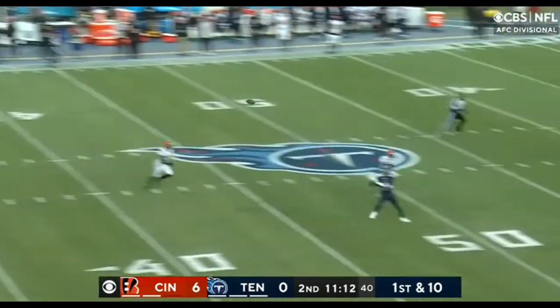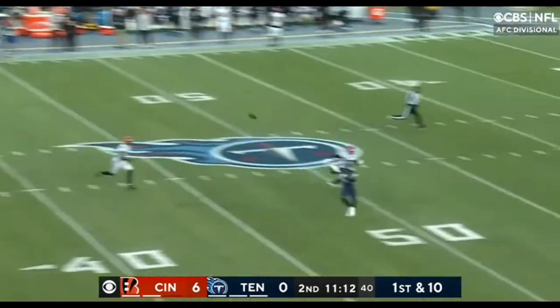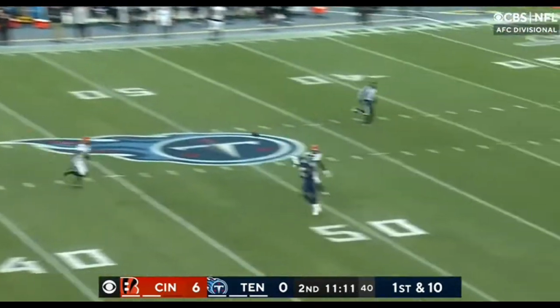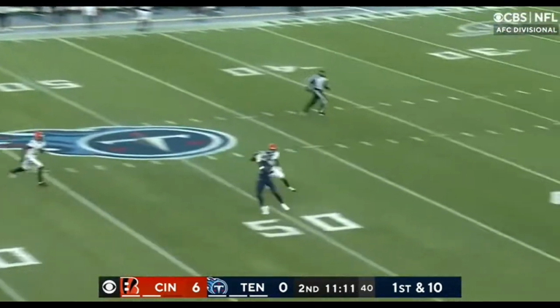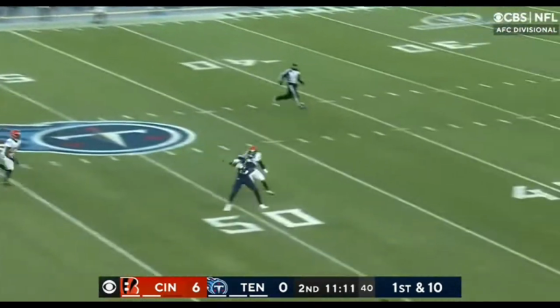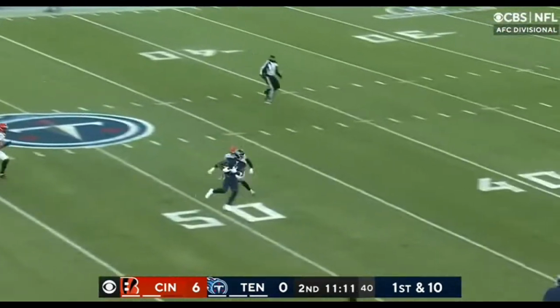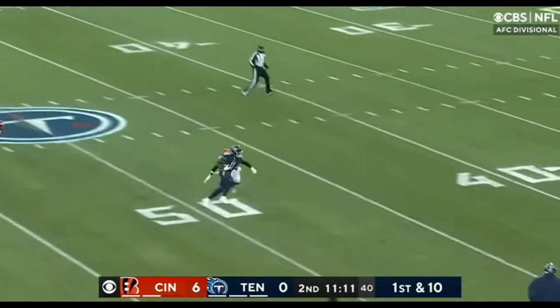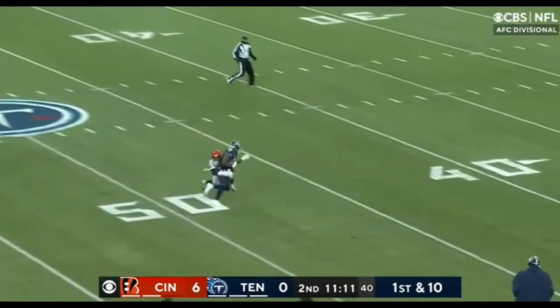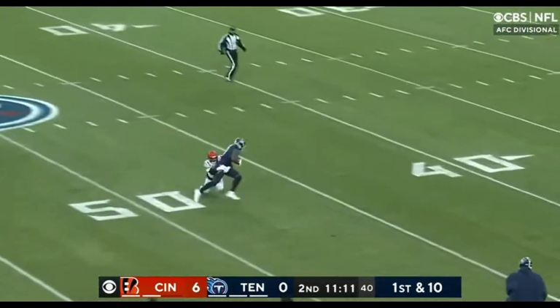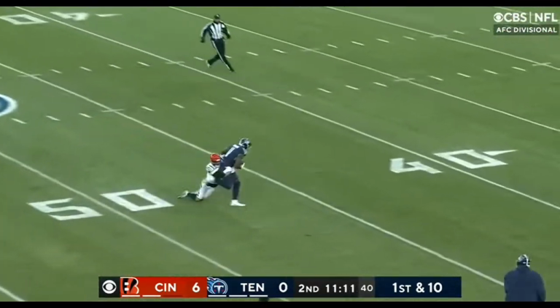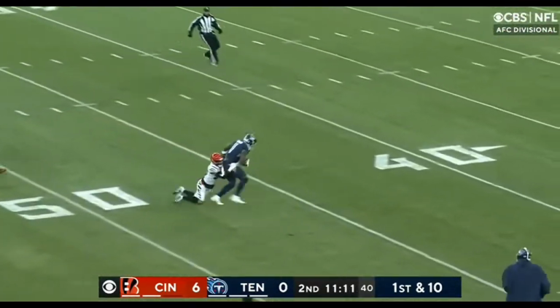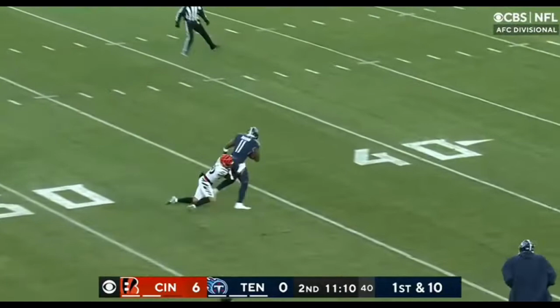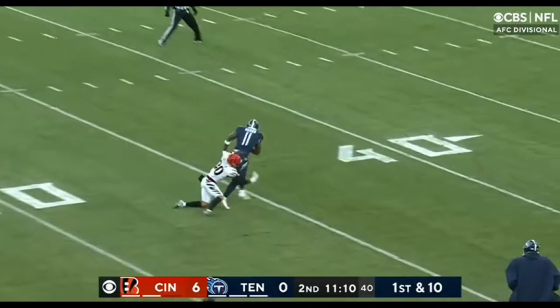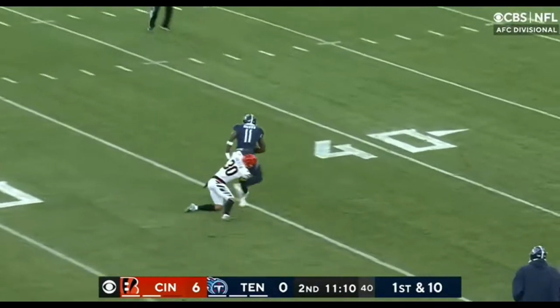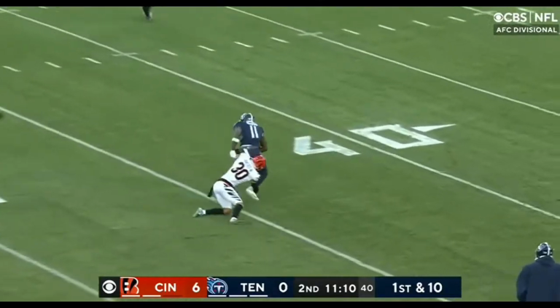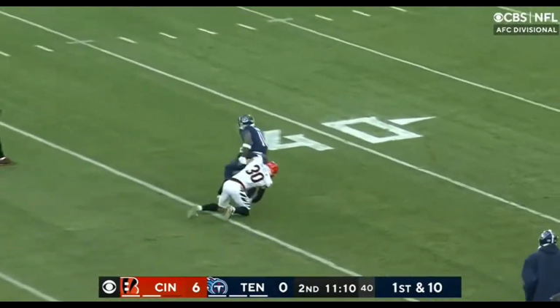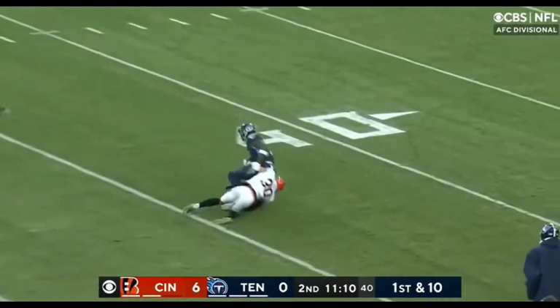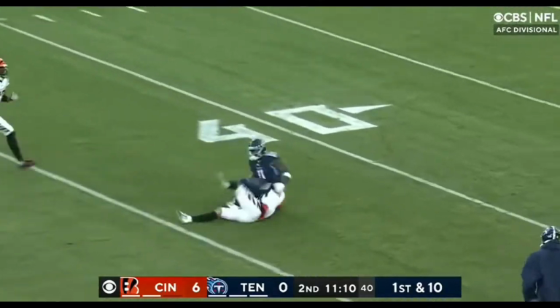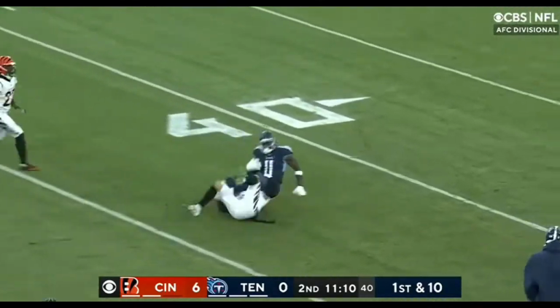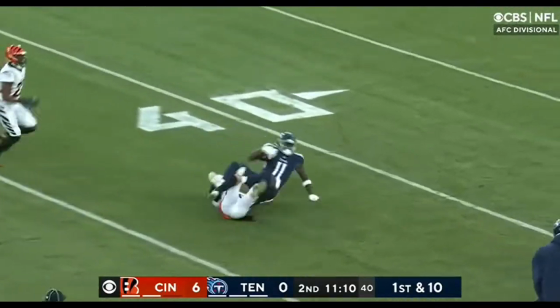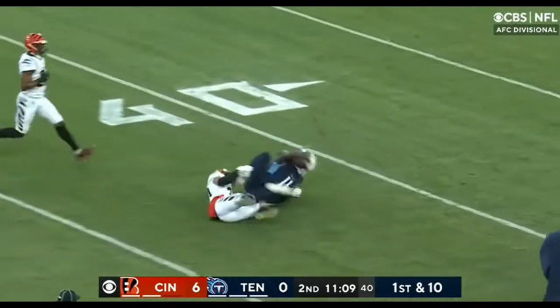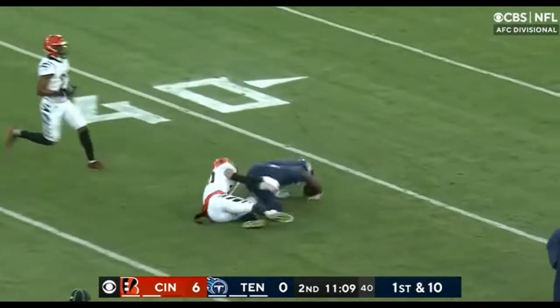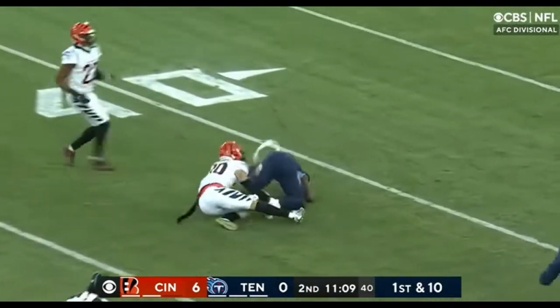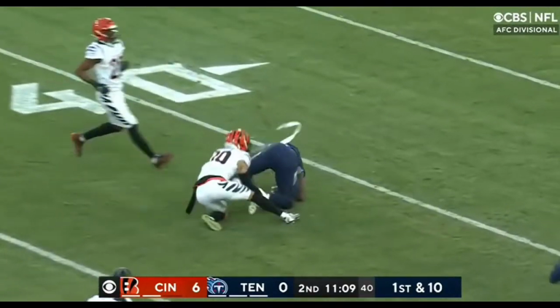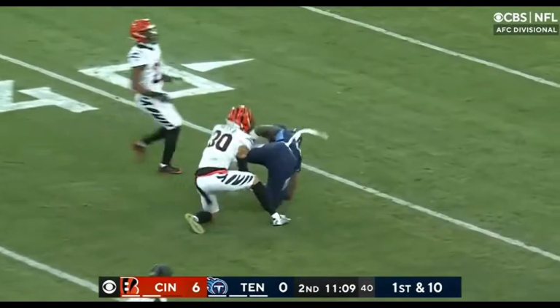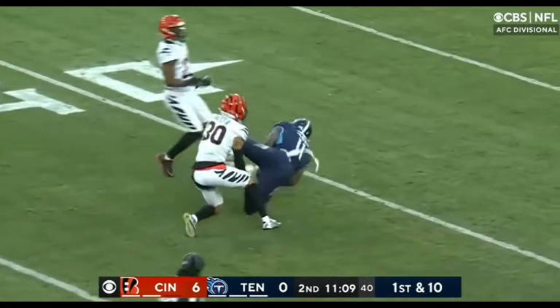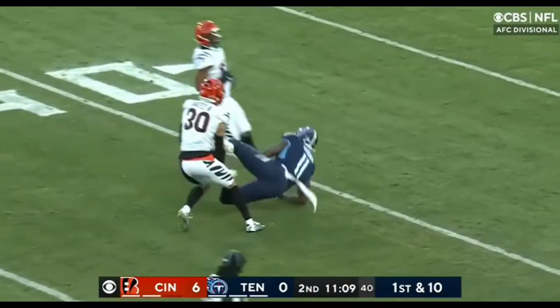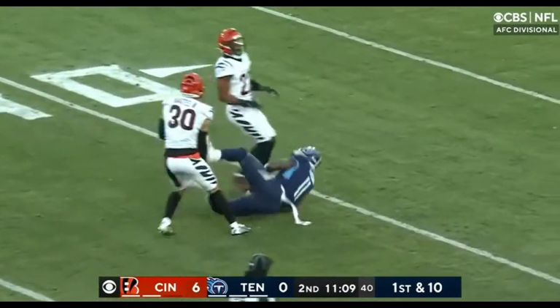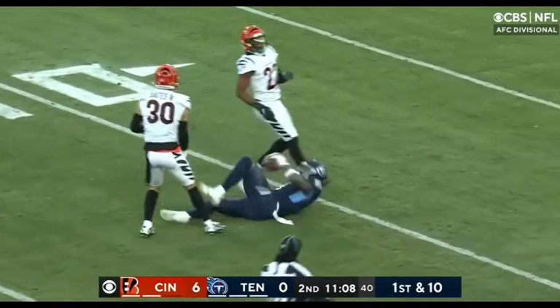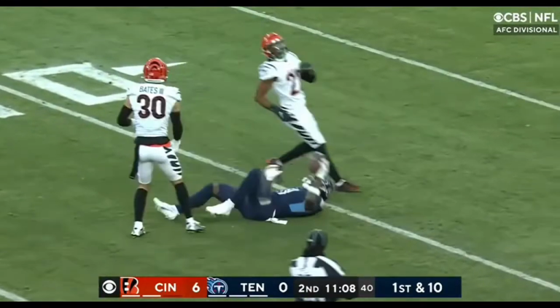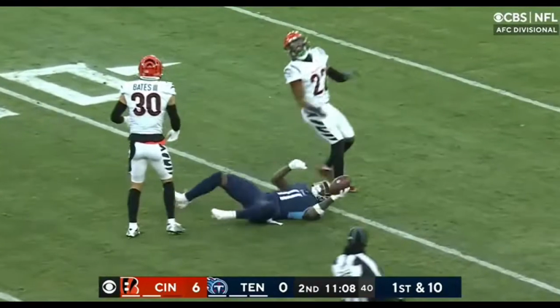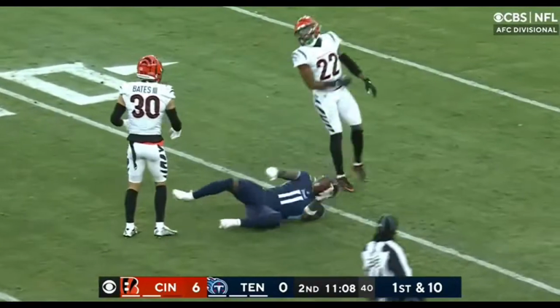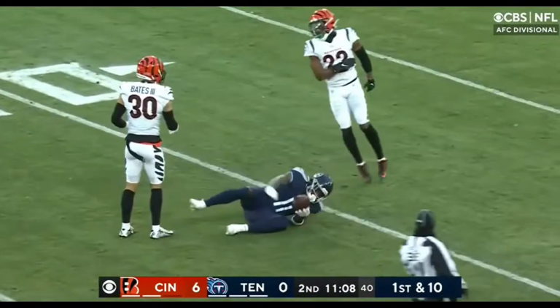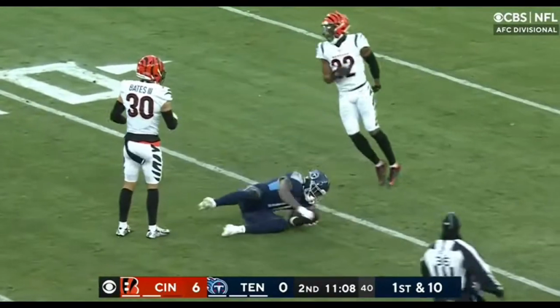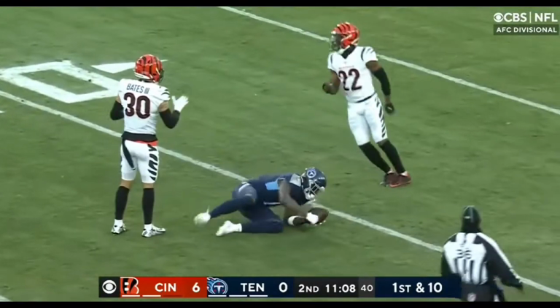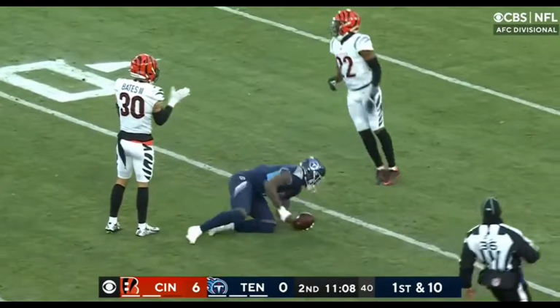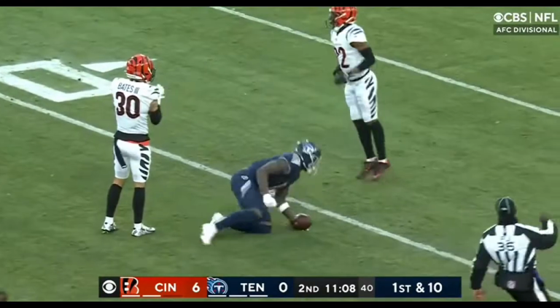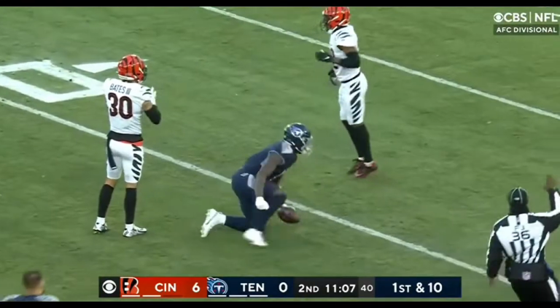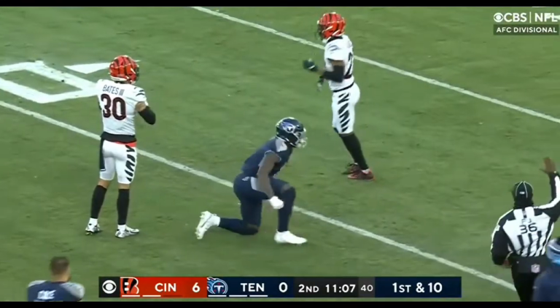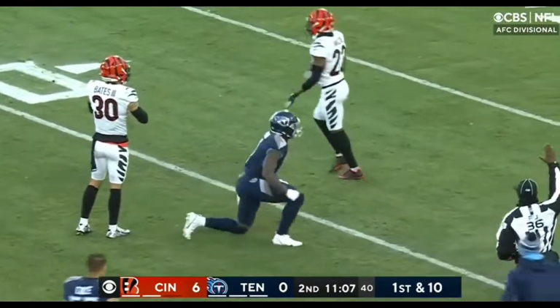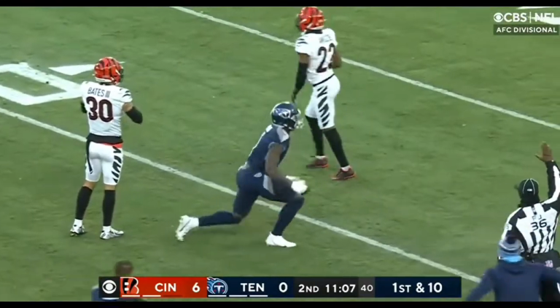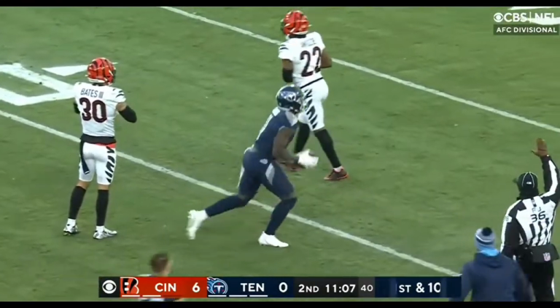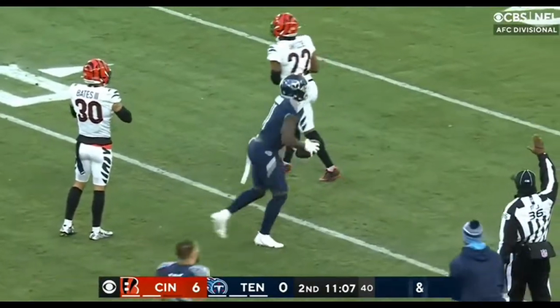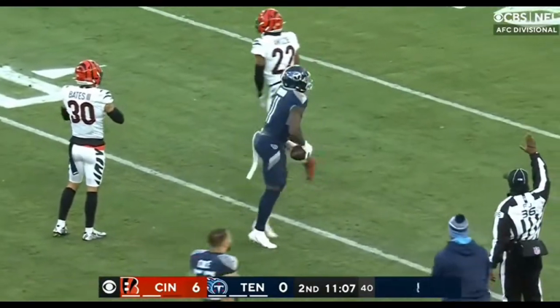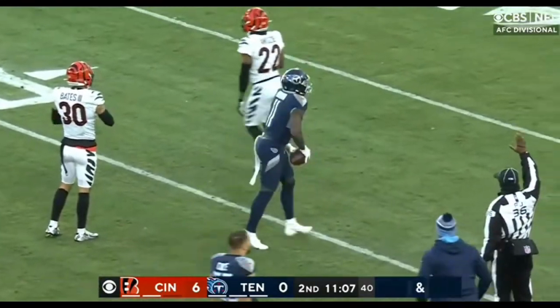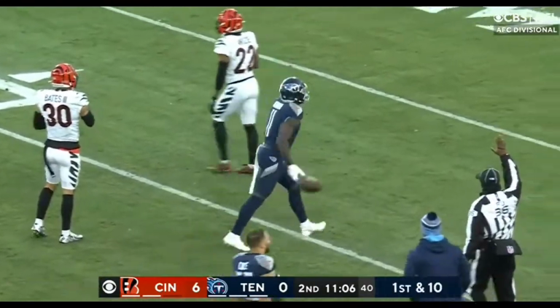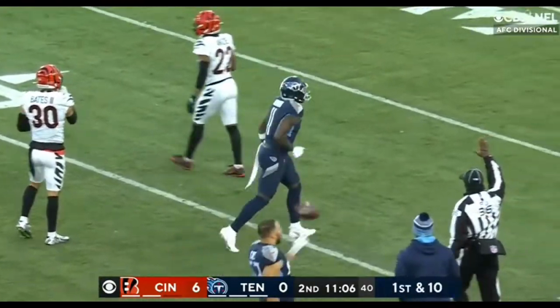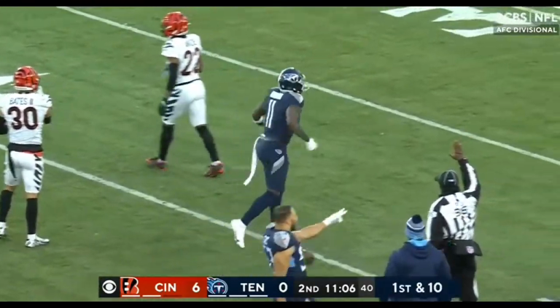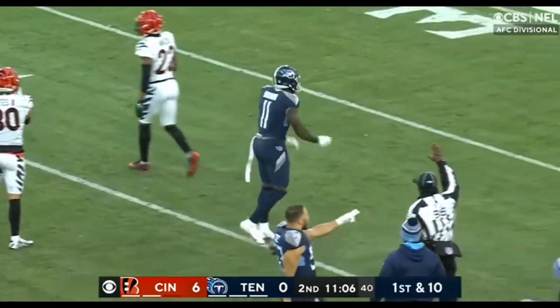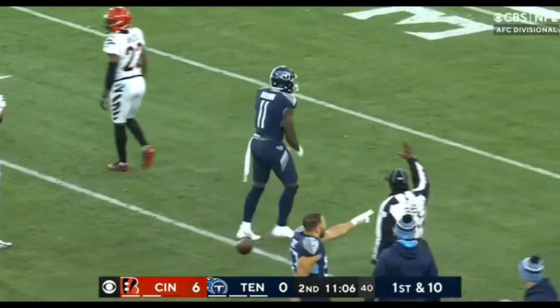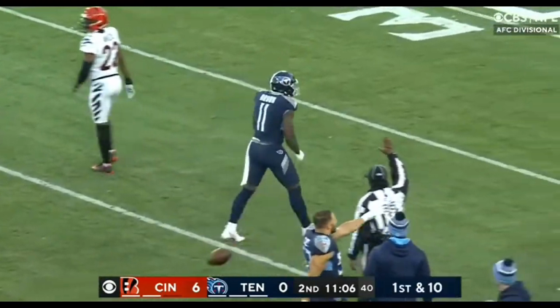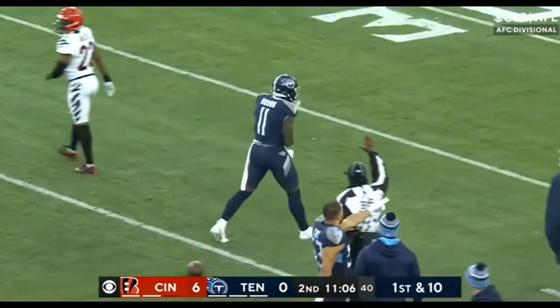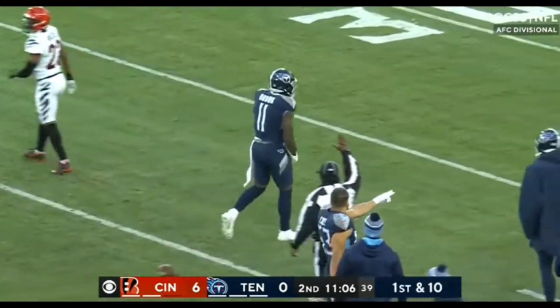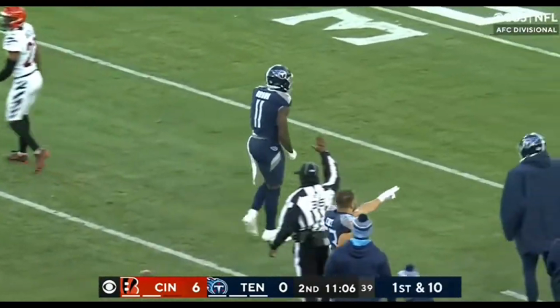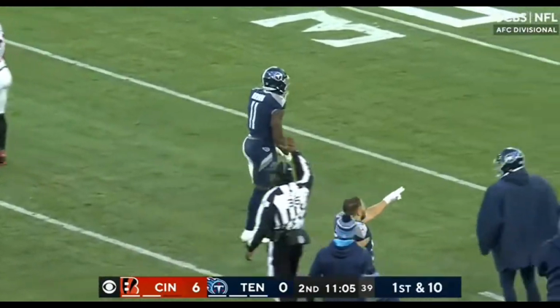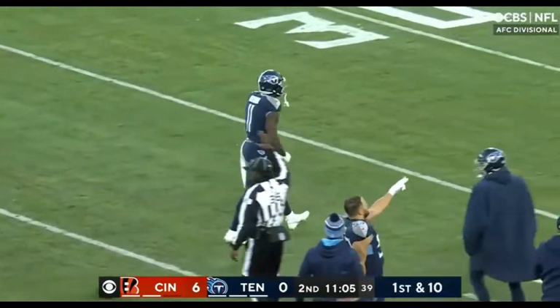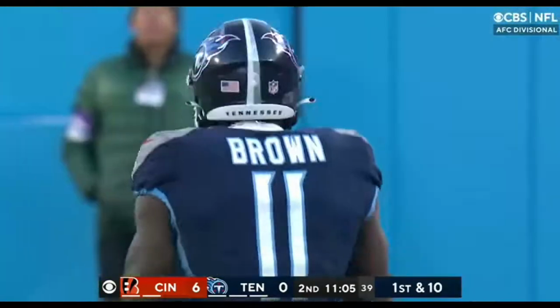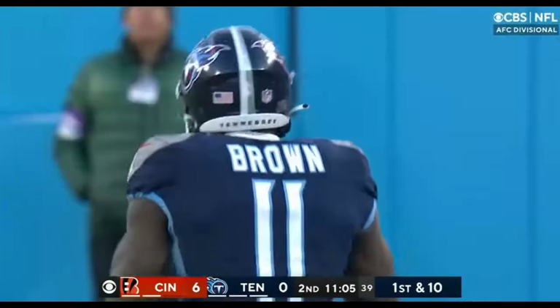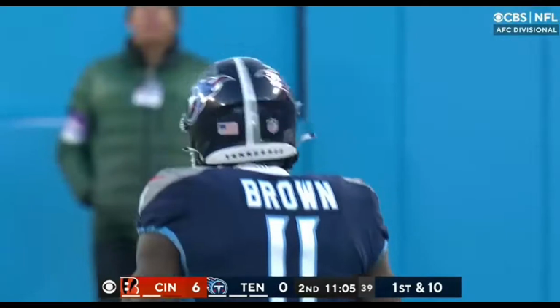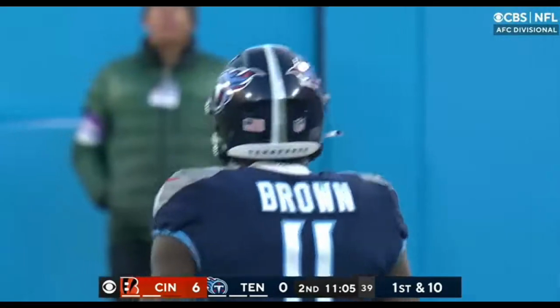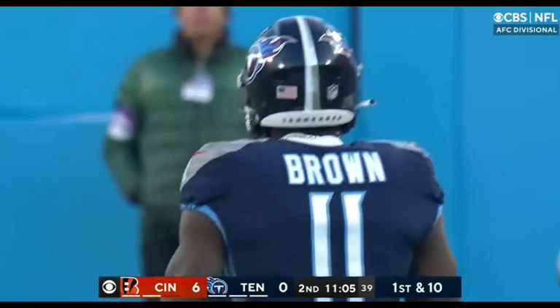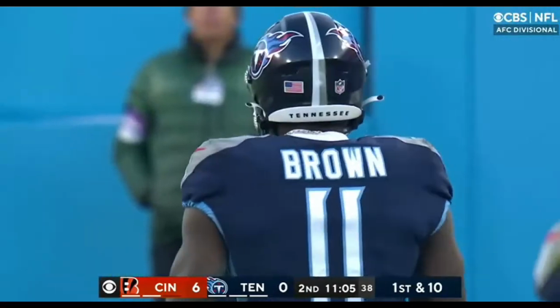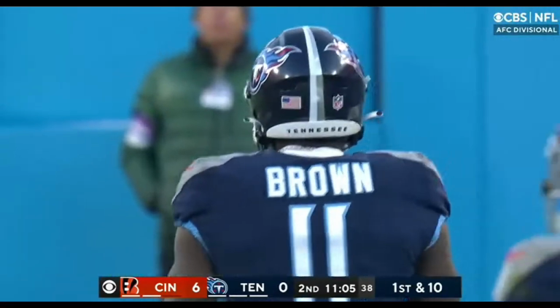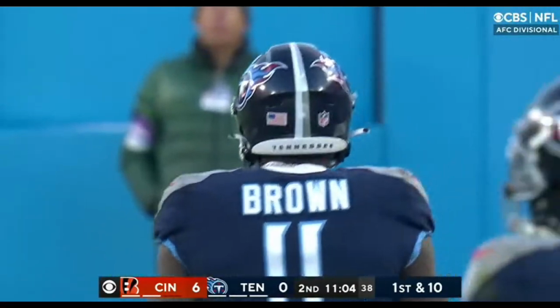Tadahill. Deep ball is caught by A.J. Brown — a big gain downfield into Cincinnati territory.